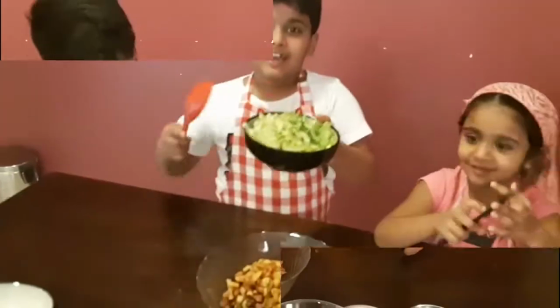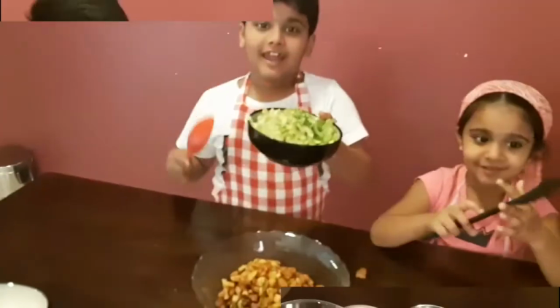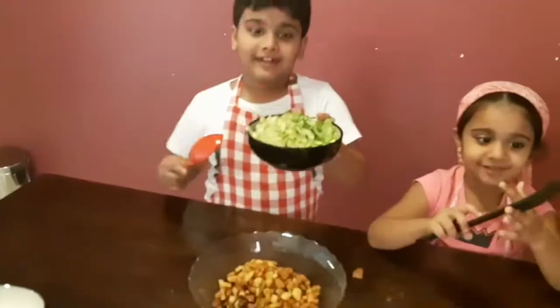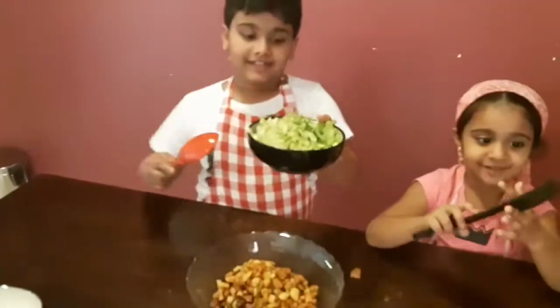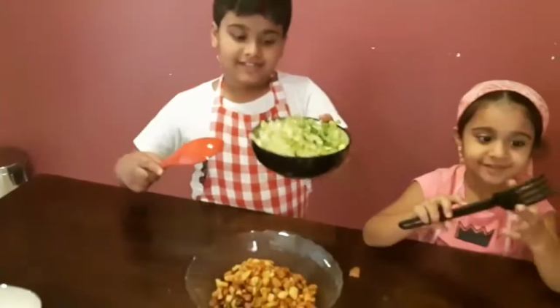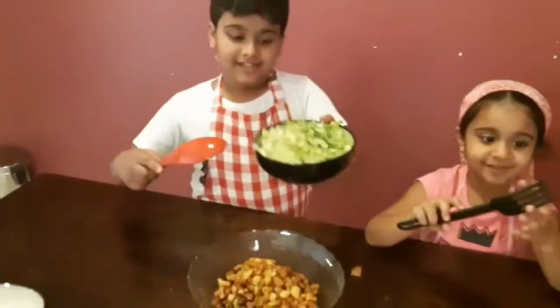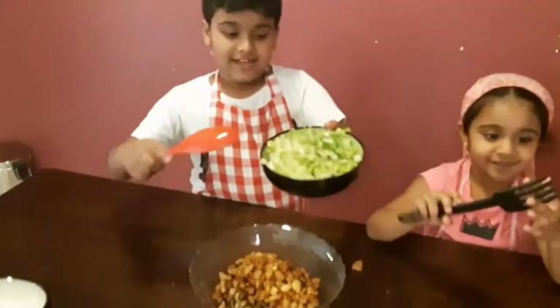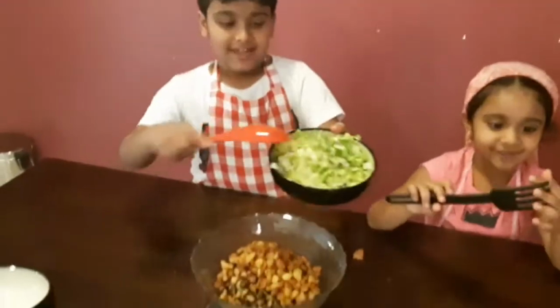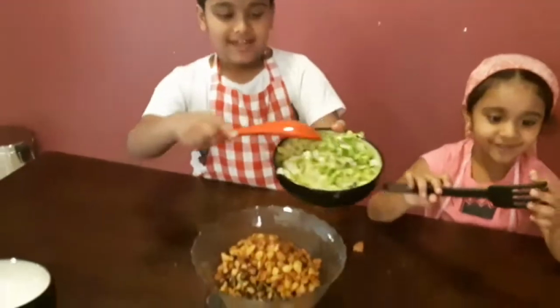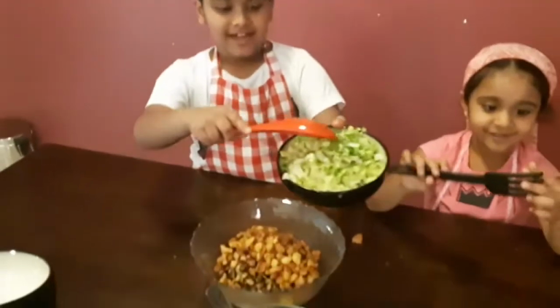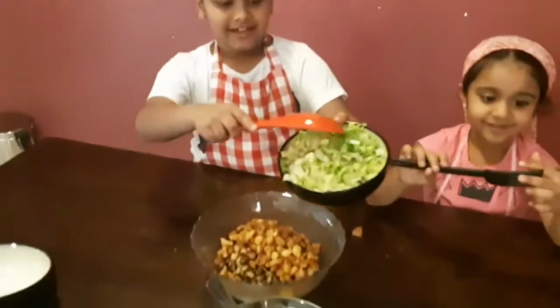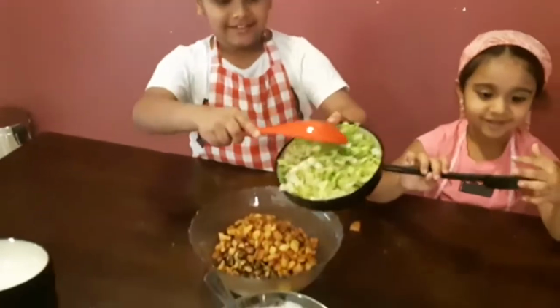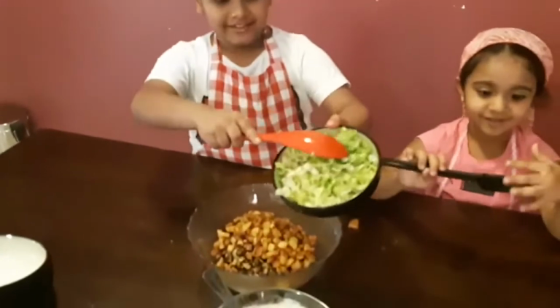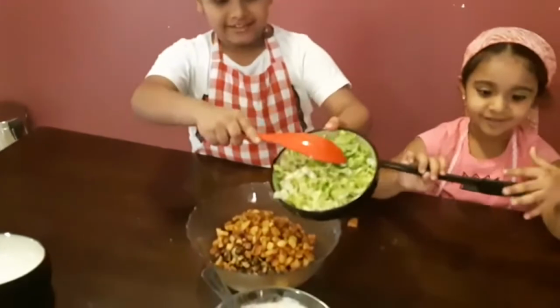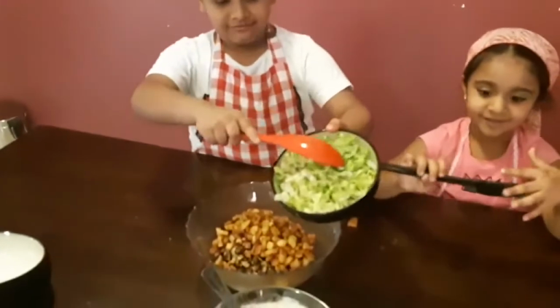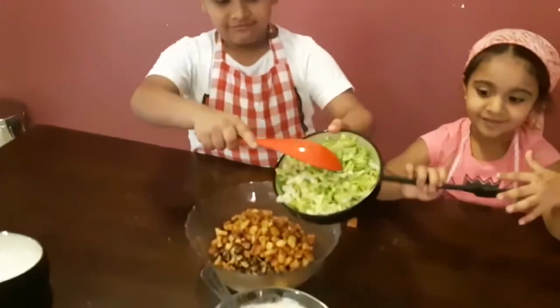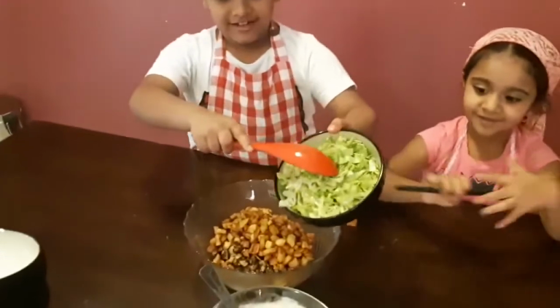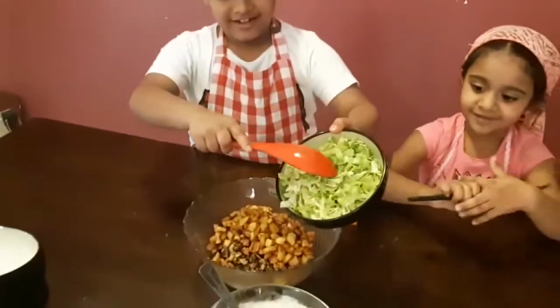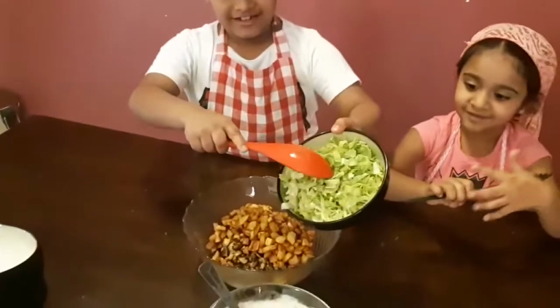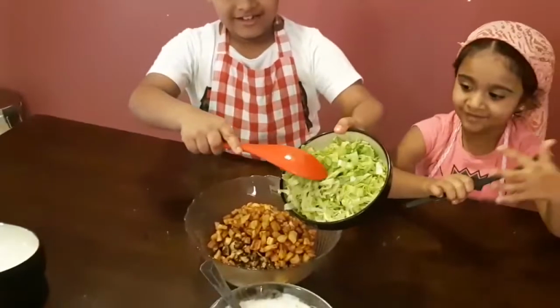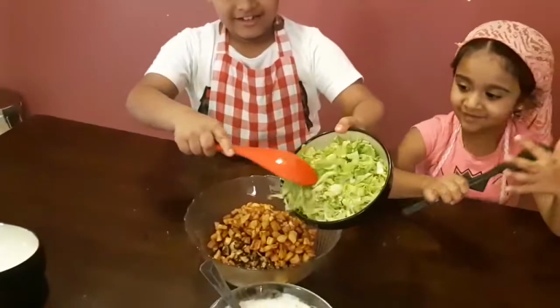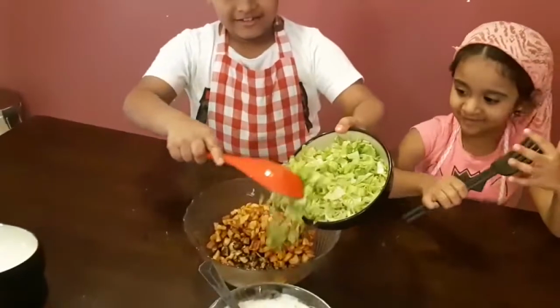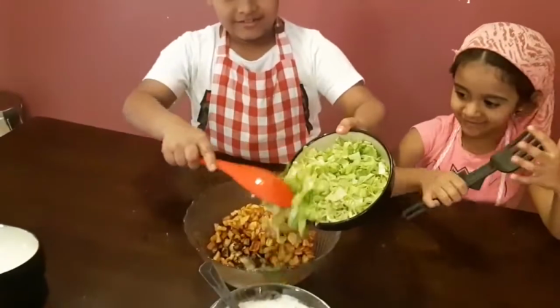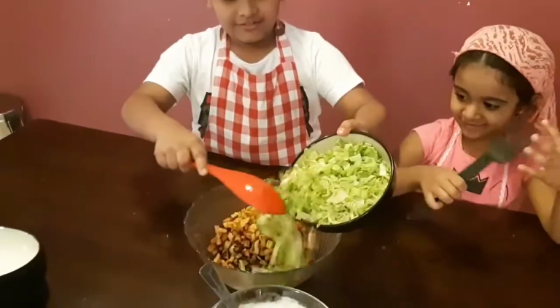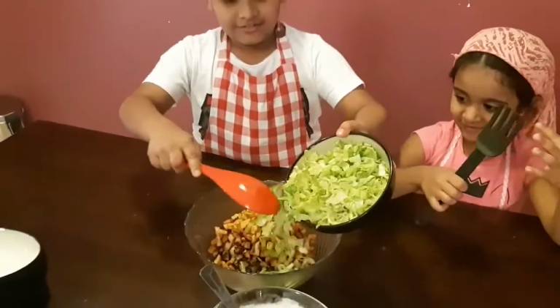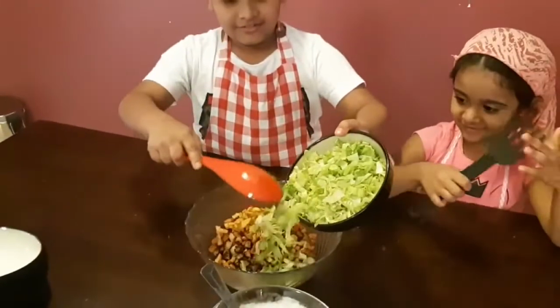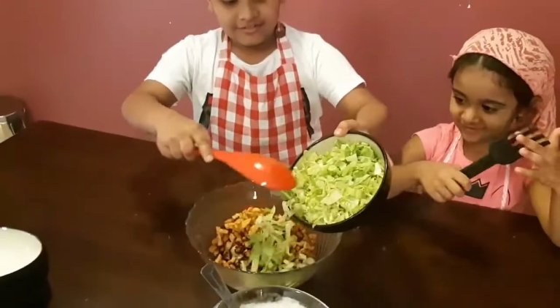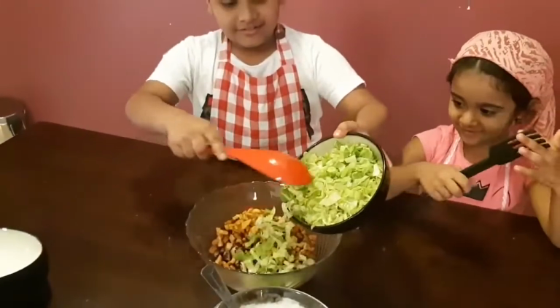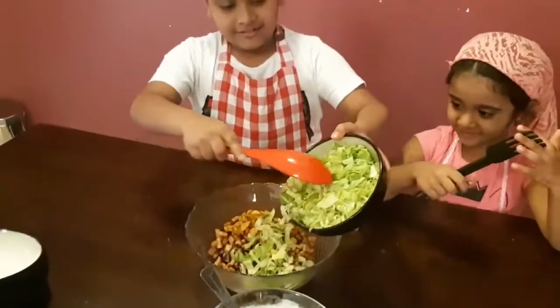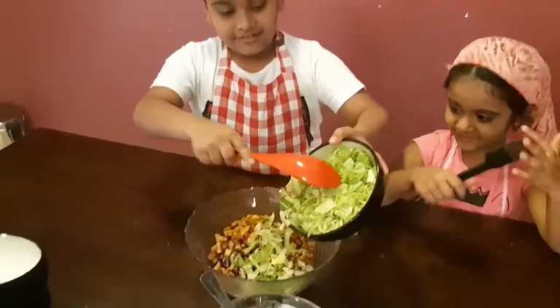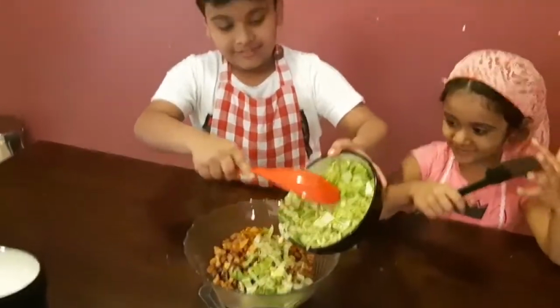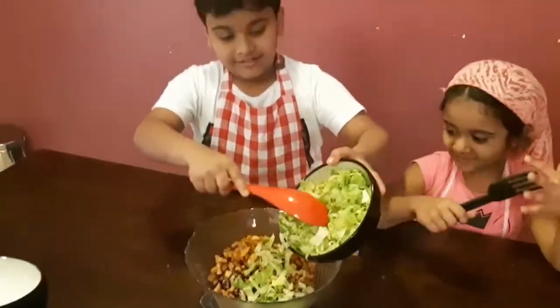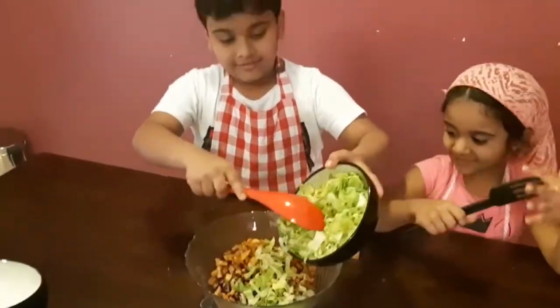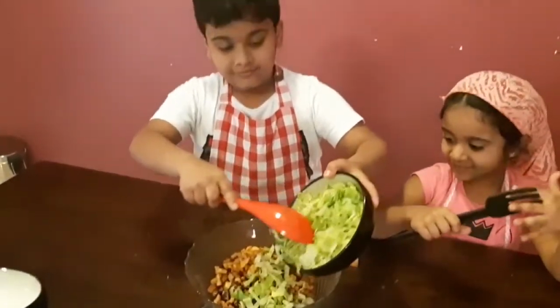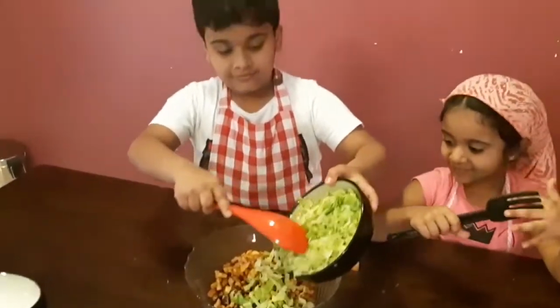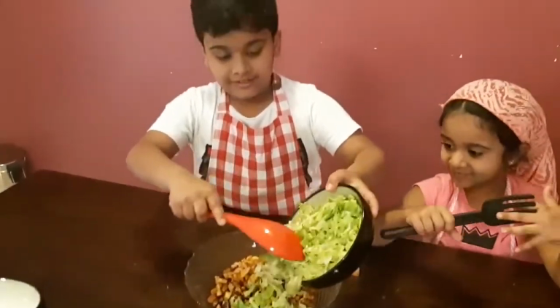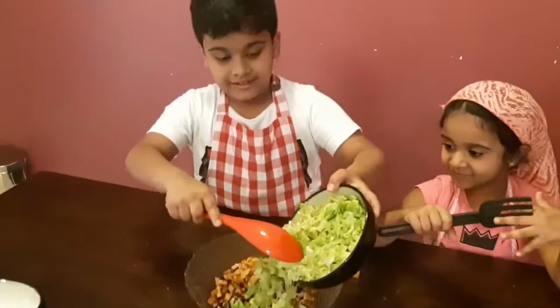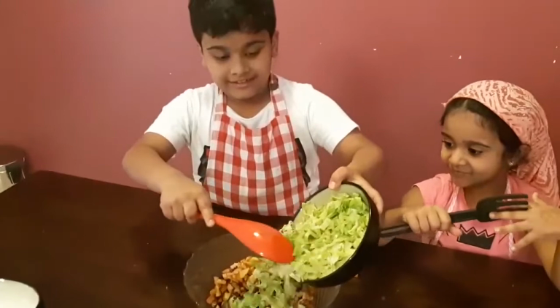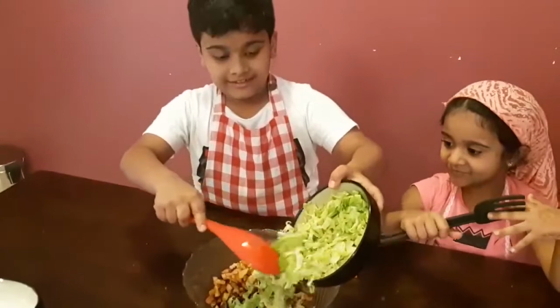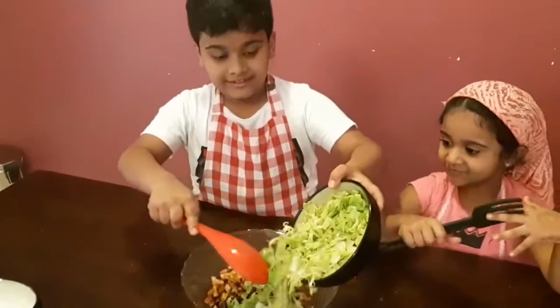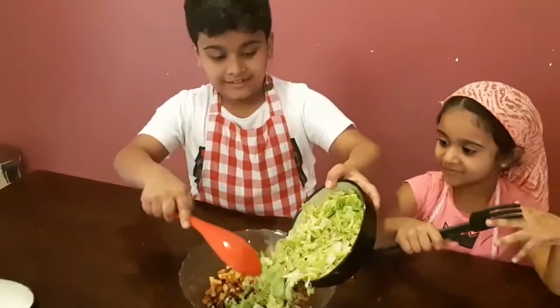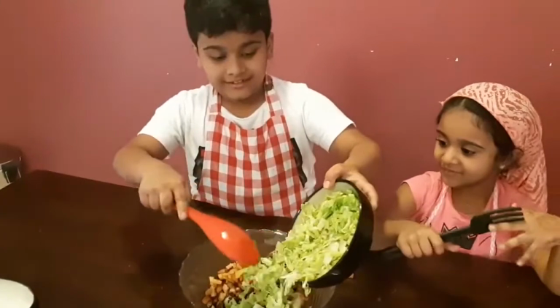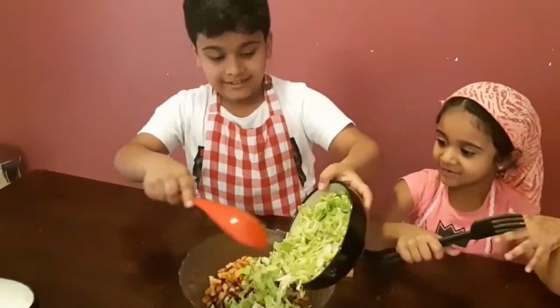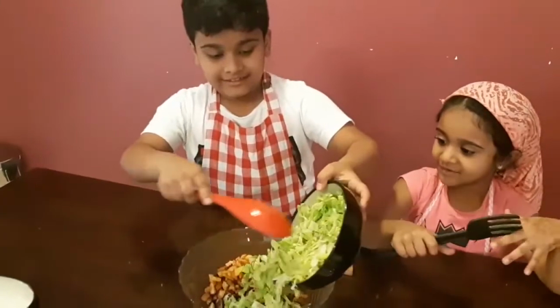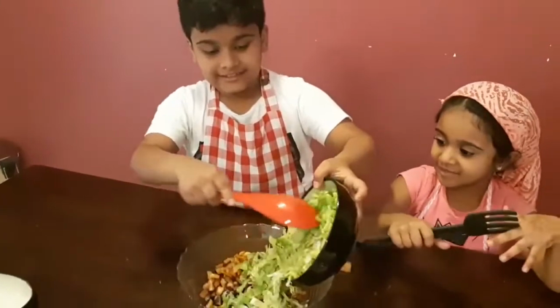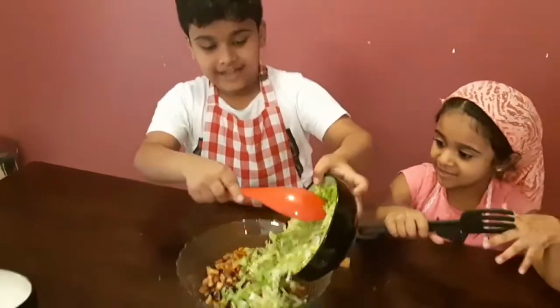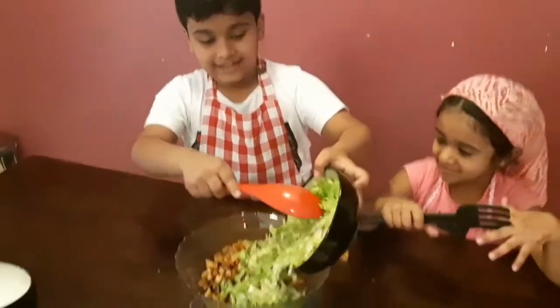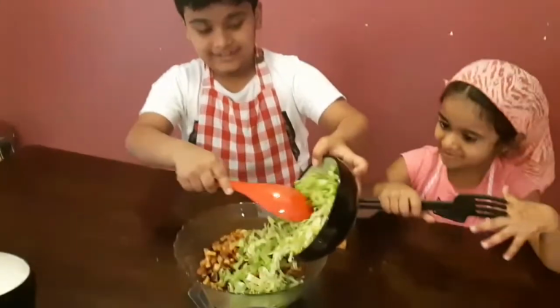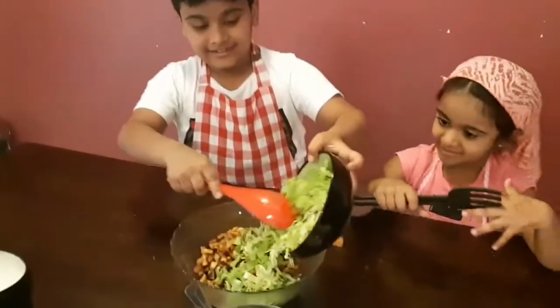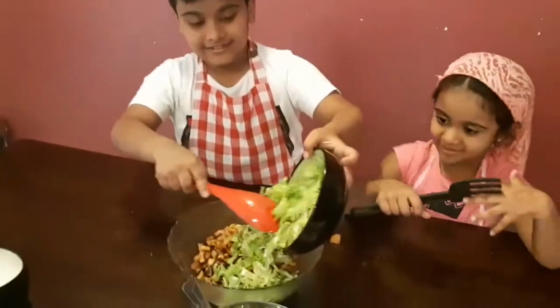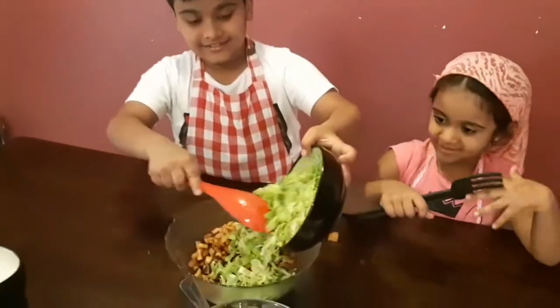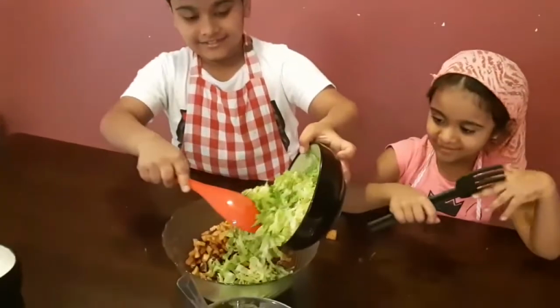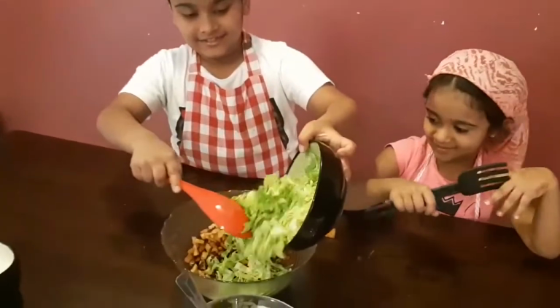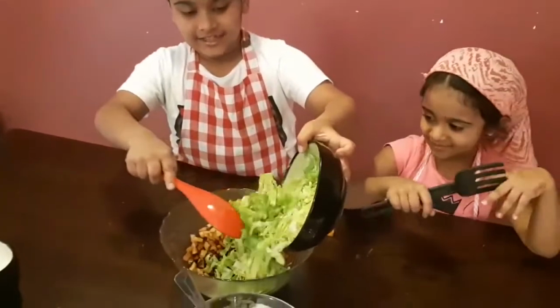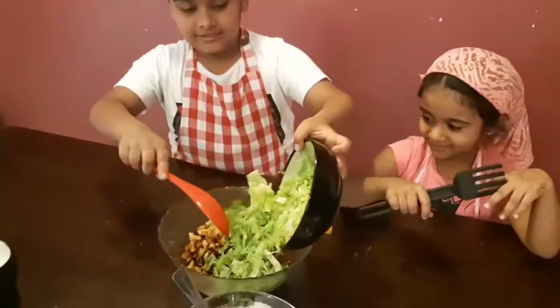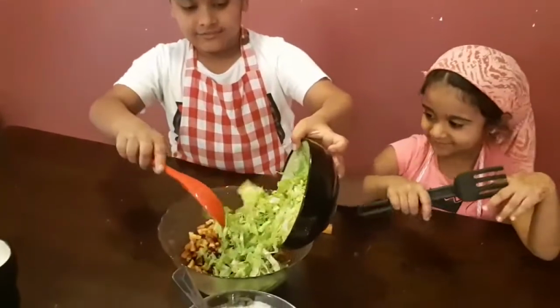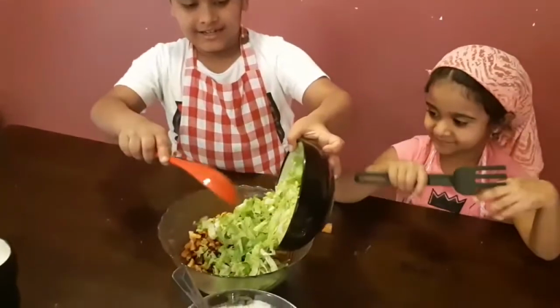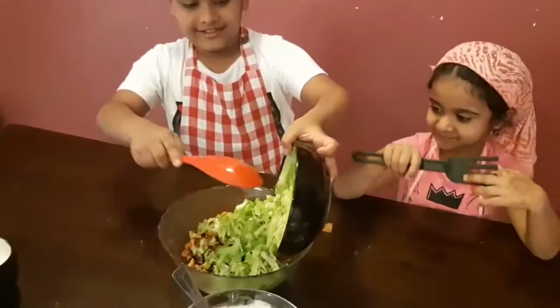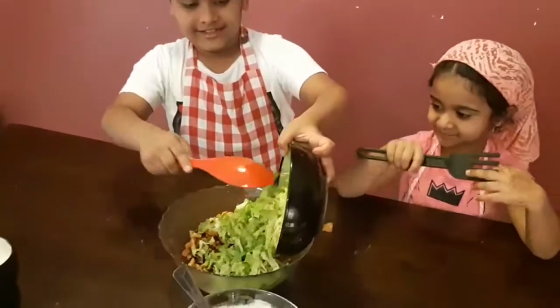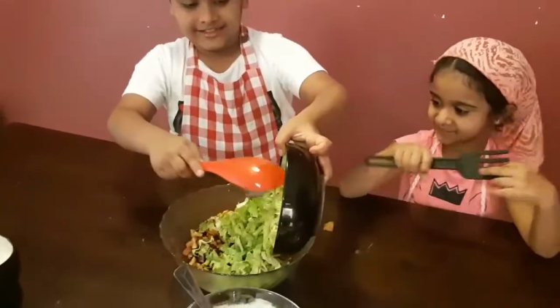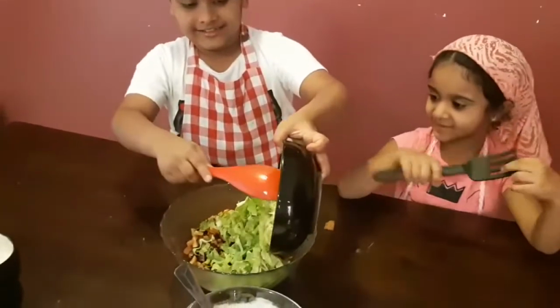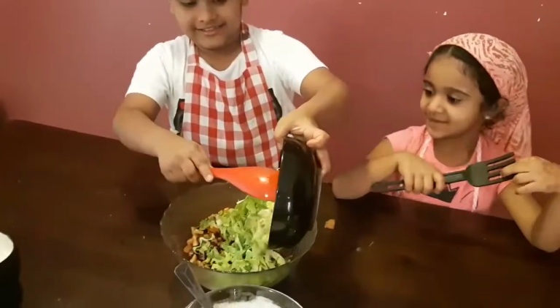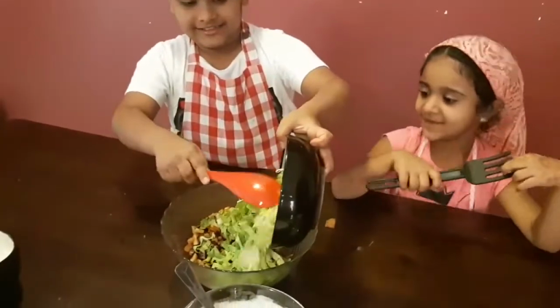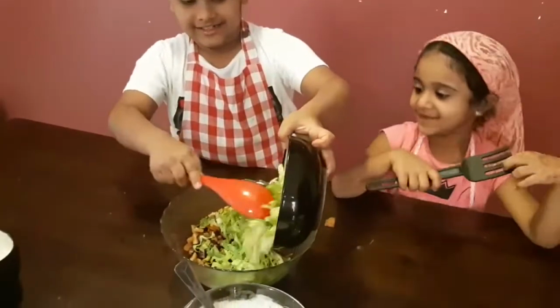Lettuce. It is very good in salad. It's very tasty inside.